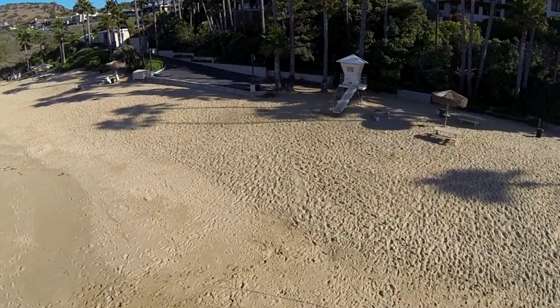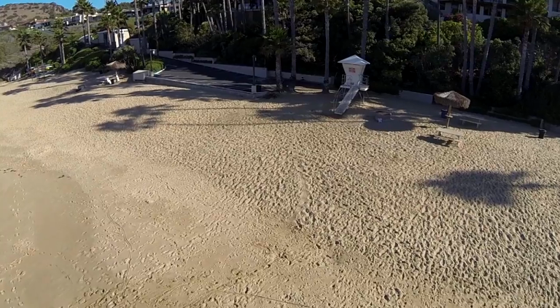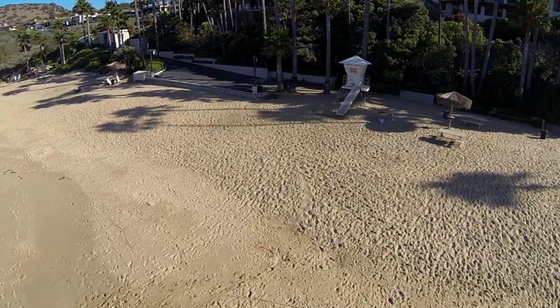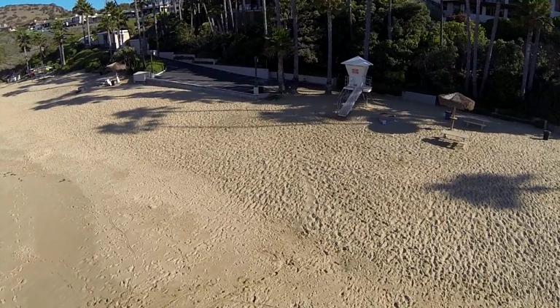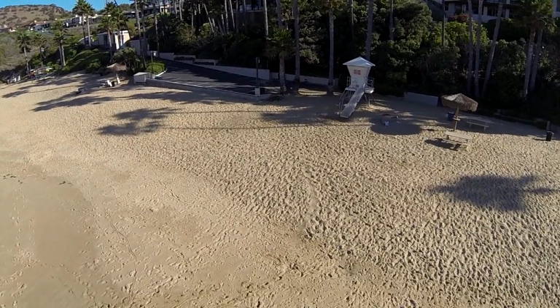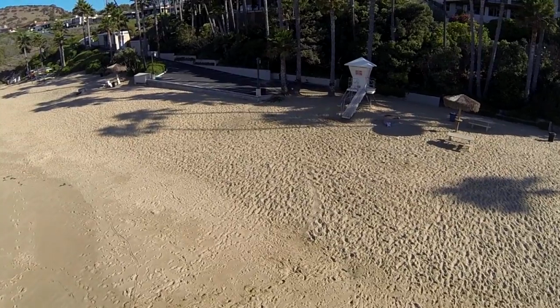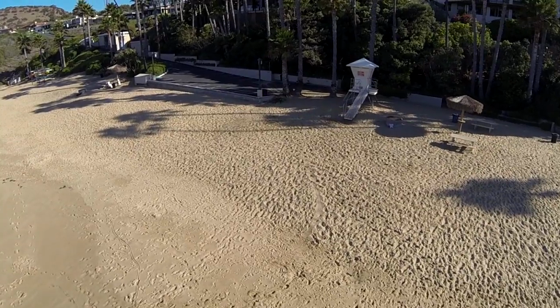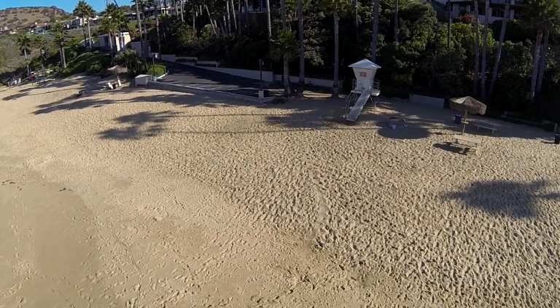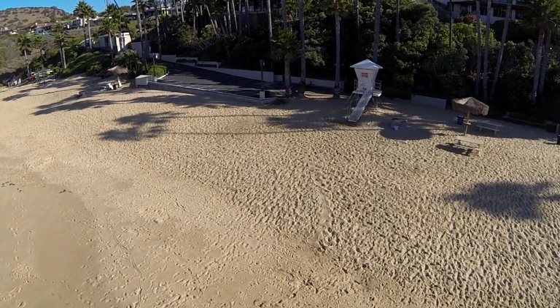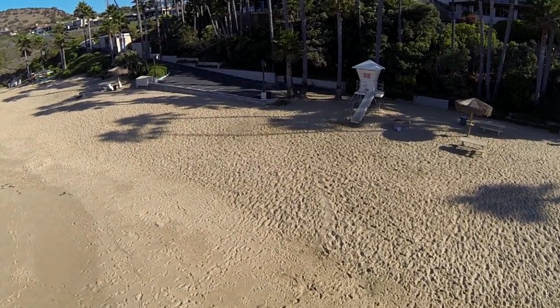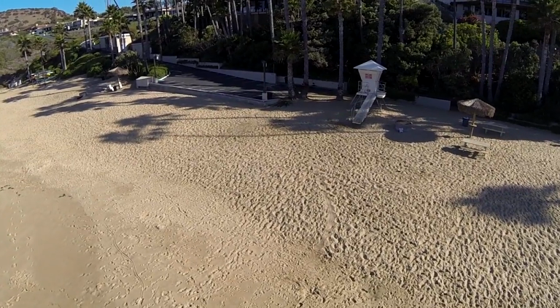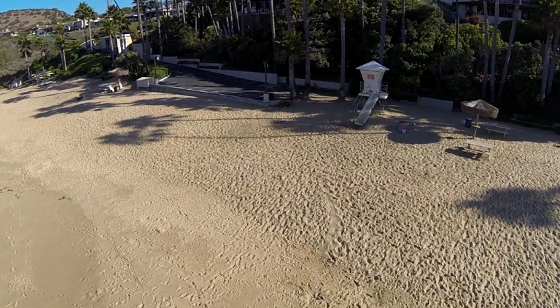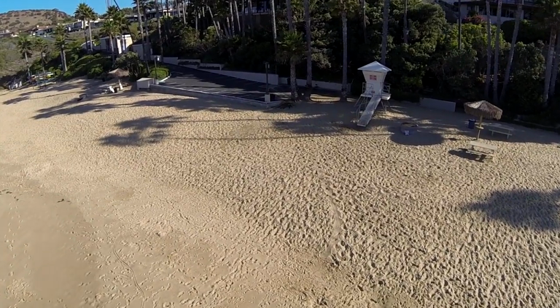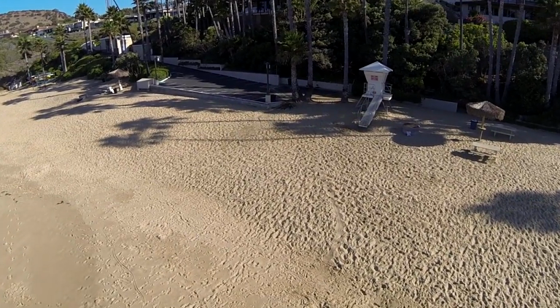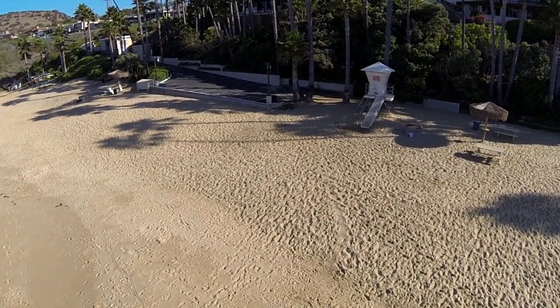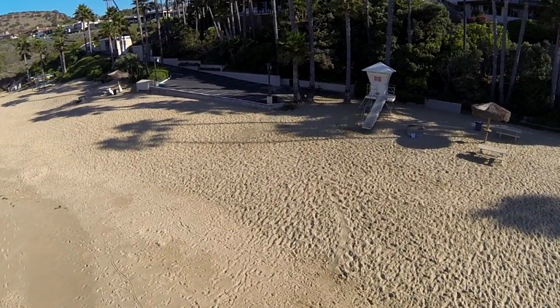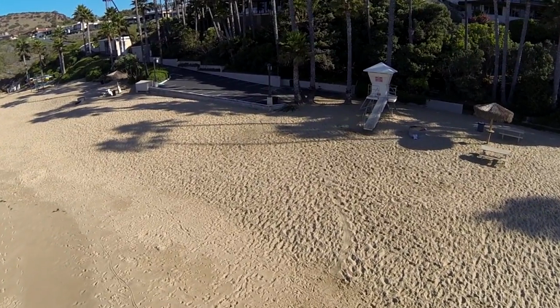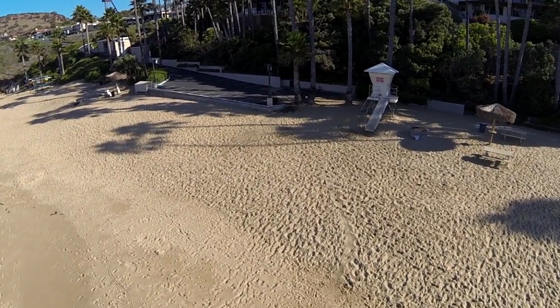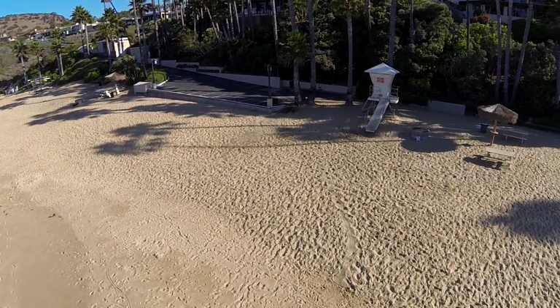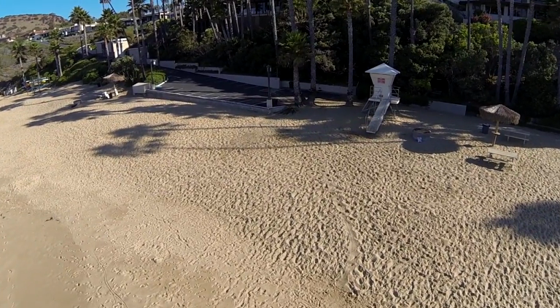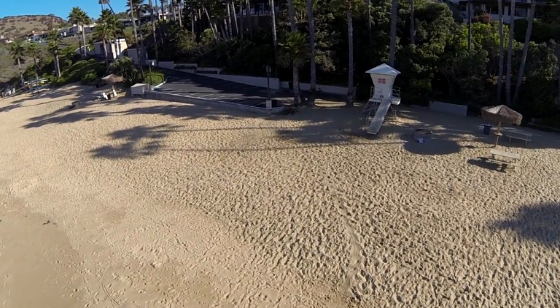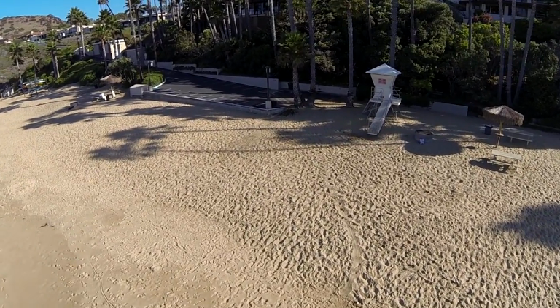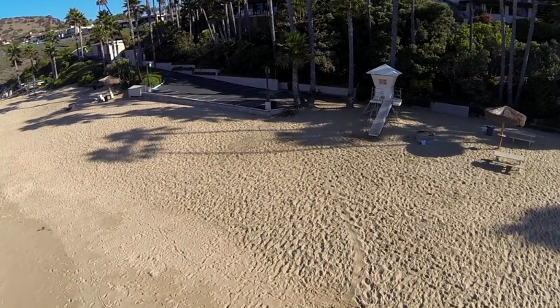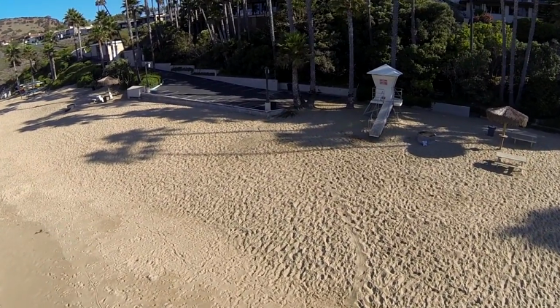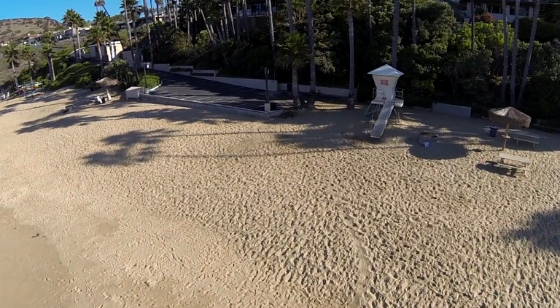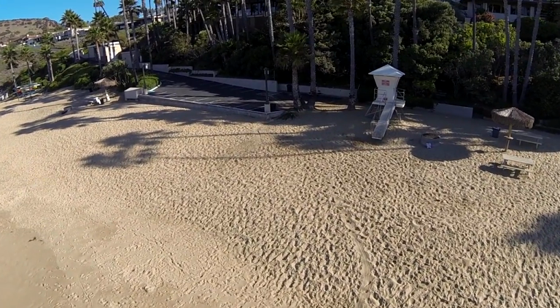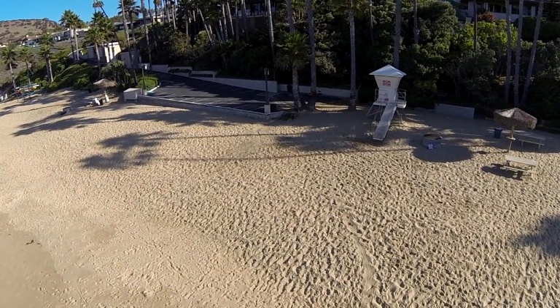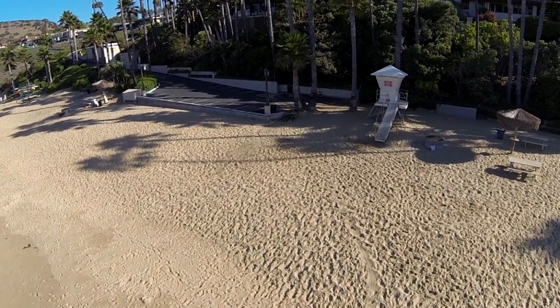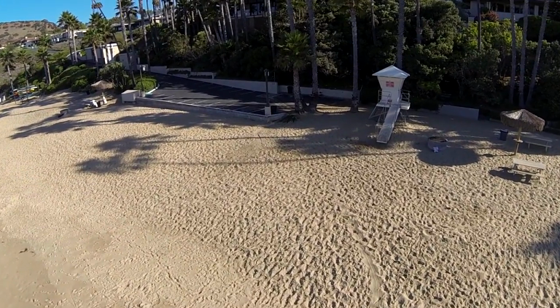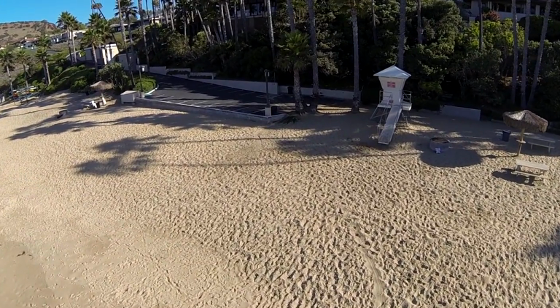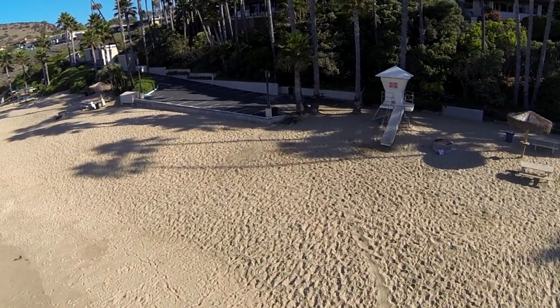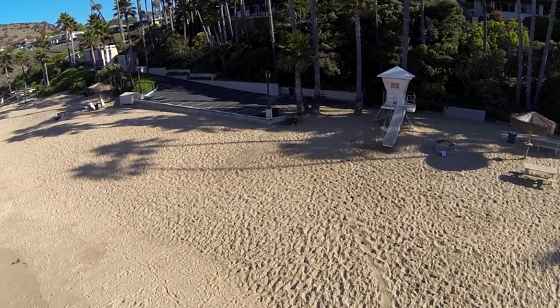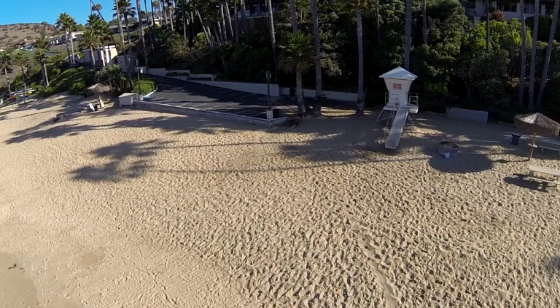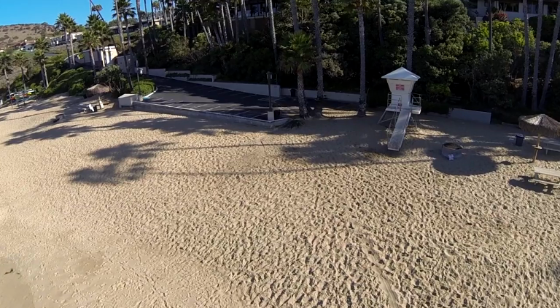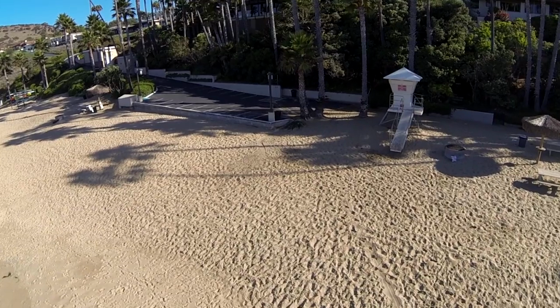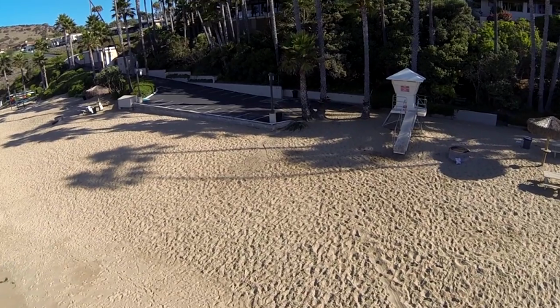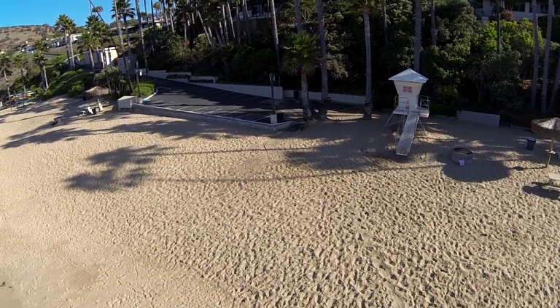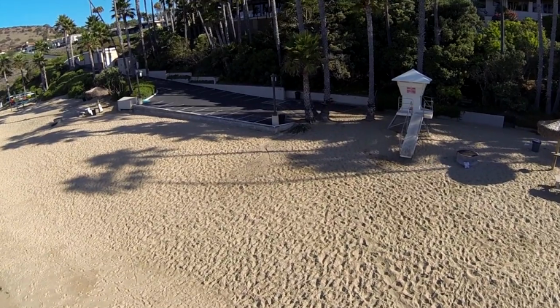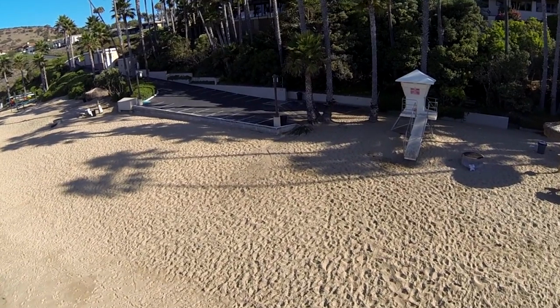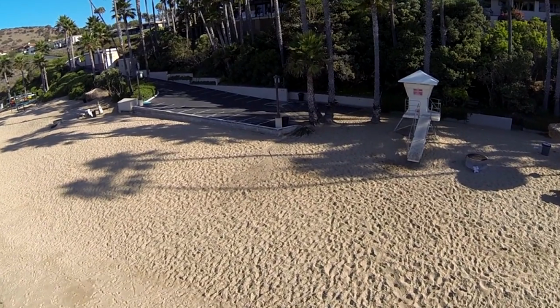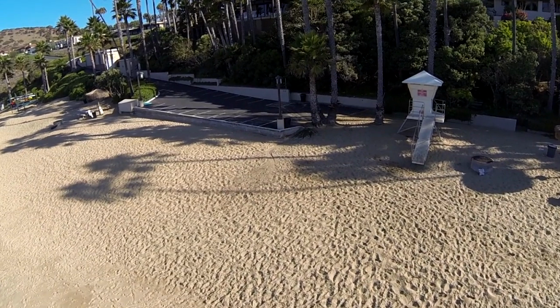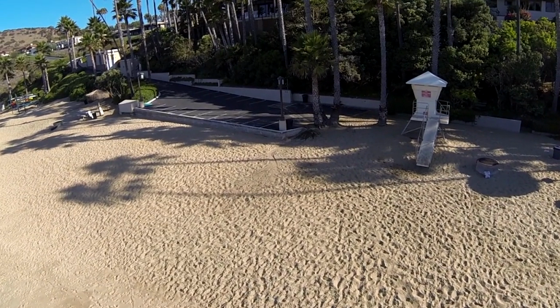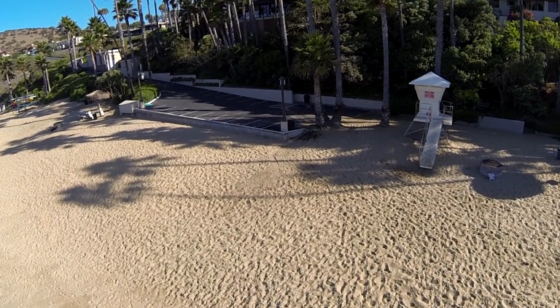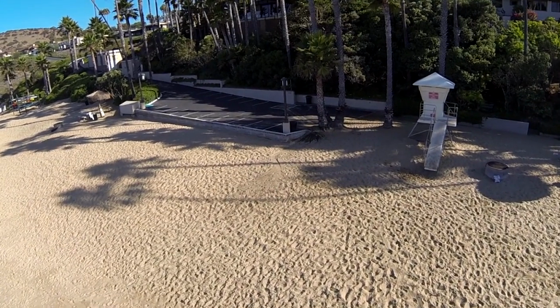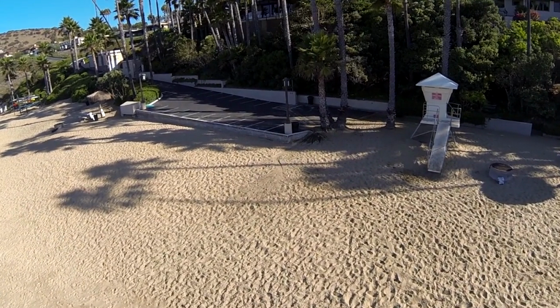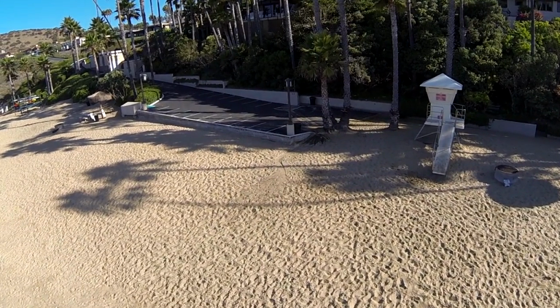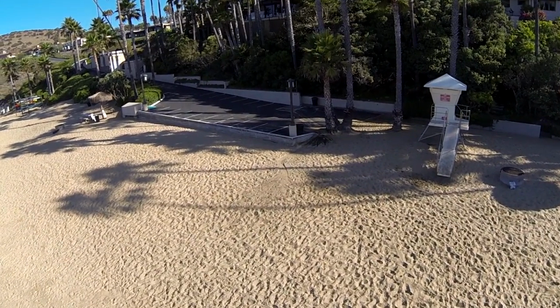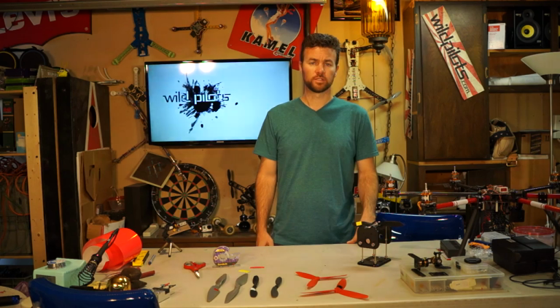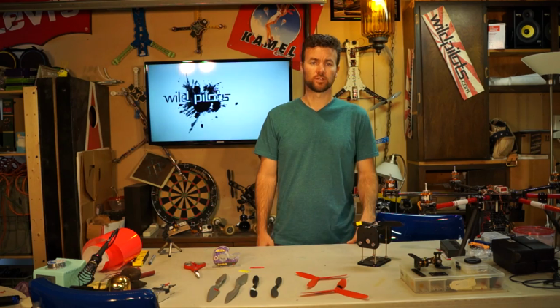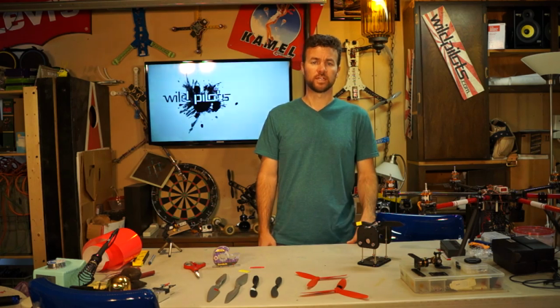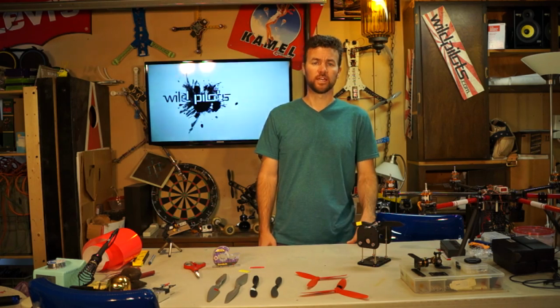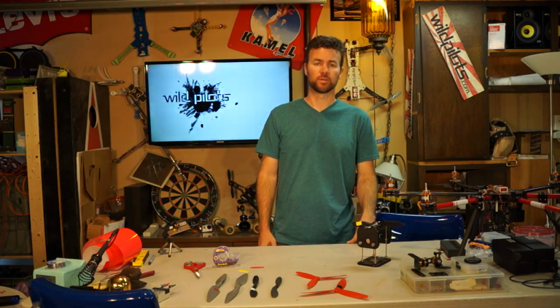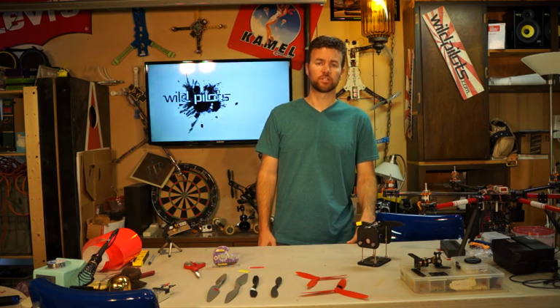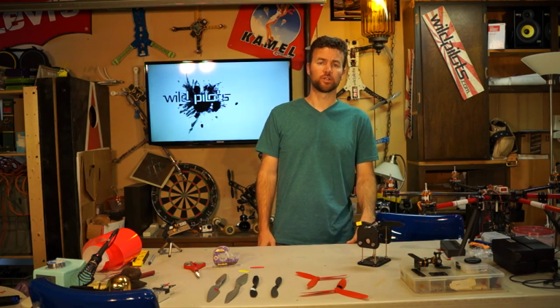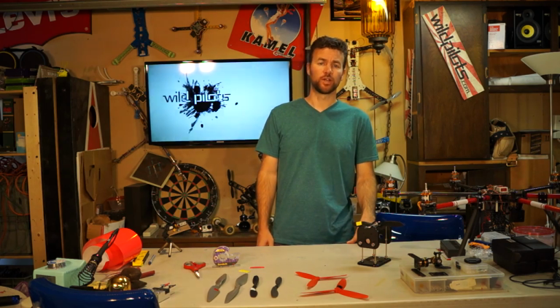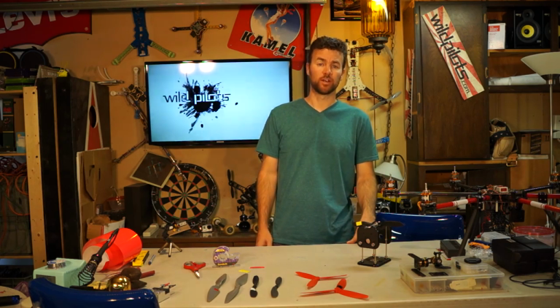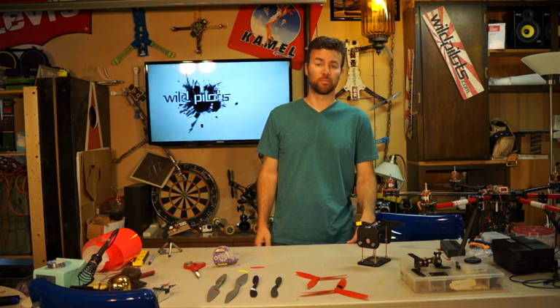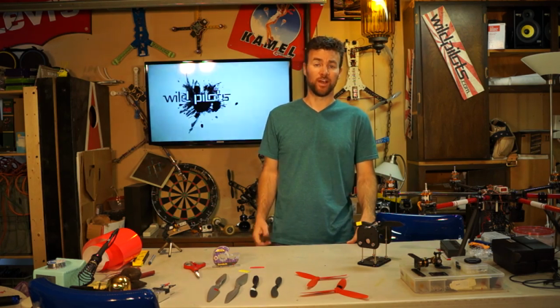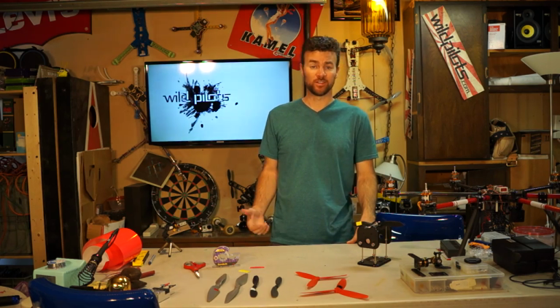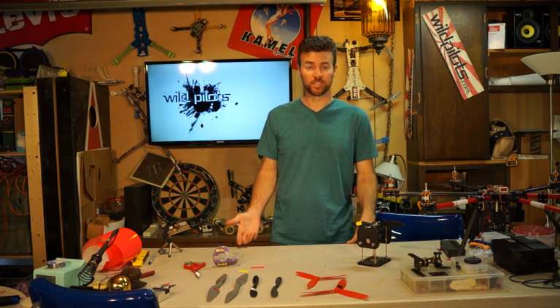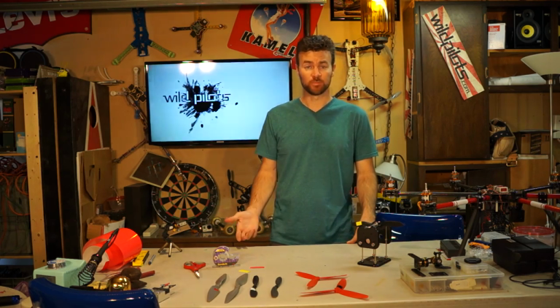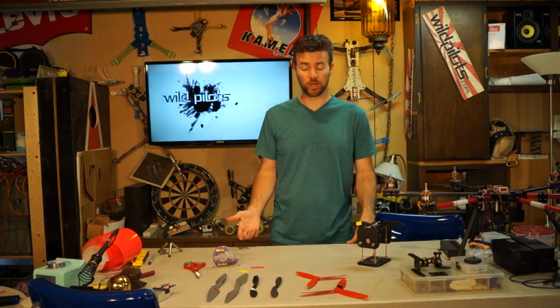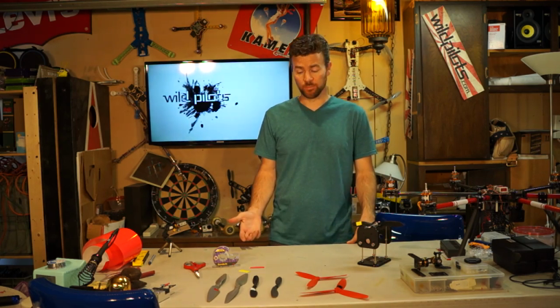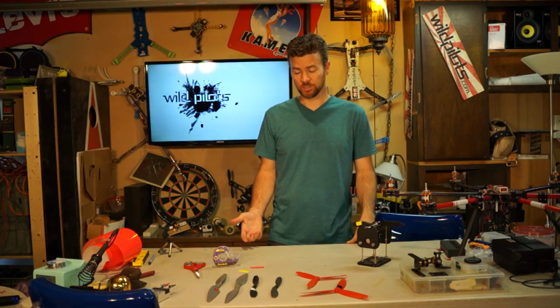Once you balance your props, you'll notice an improvement in both your footage and your maneuverability and your handling. So today I'm going to show you how to balance these props.